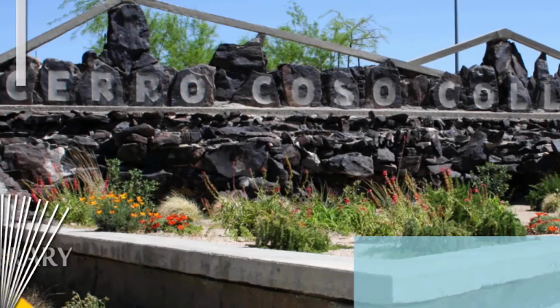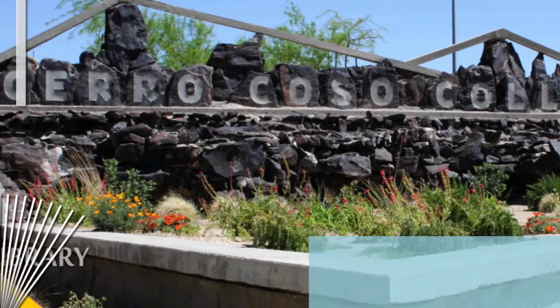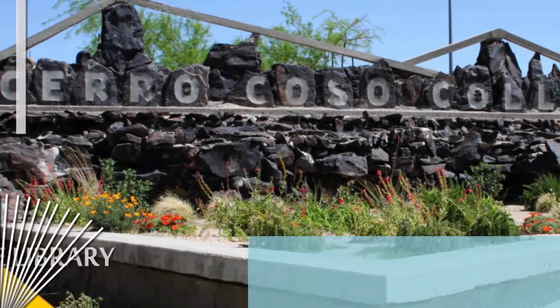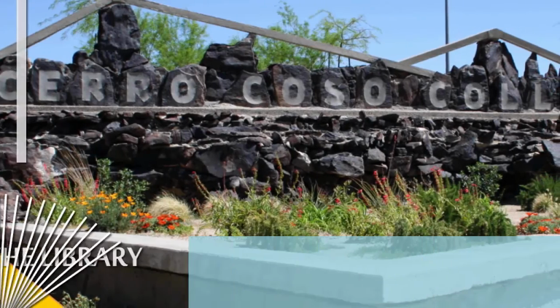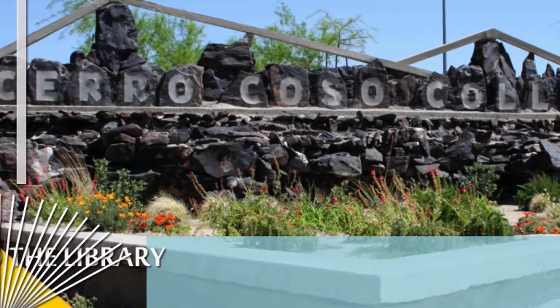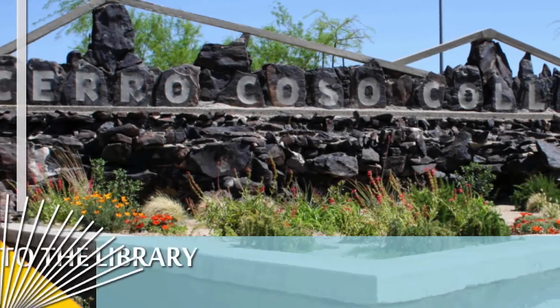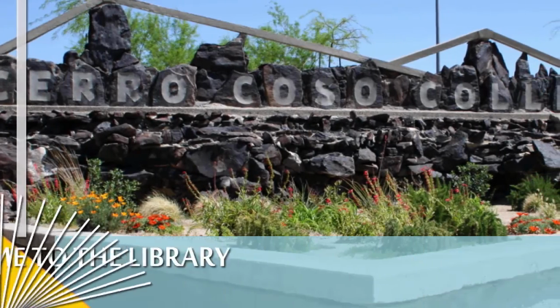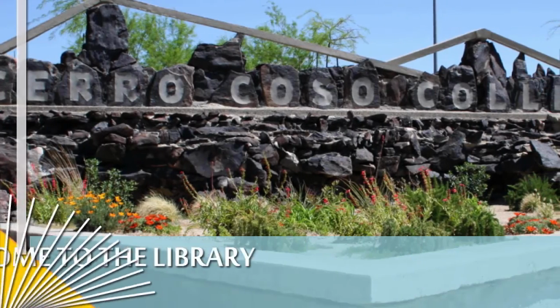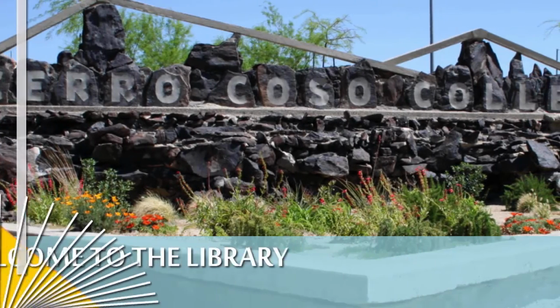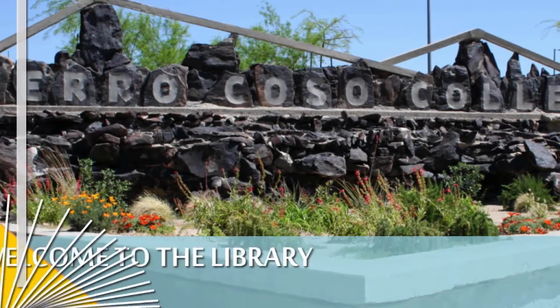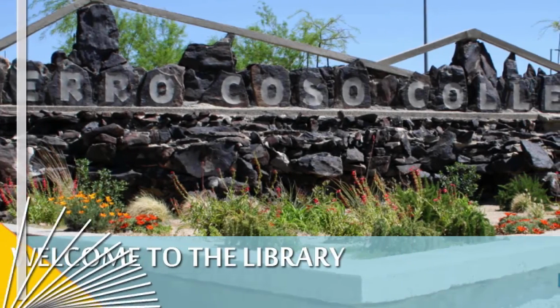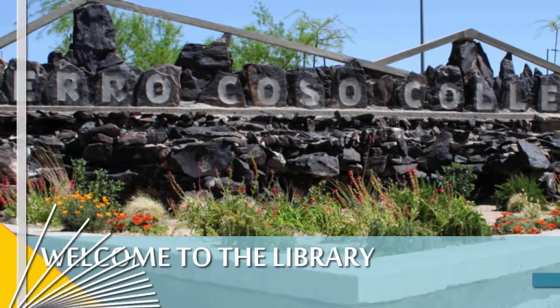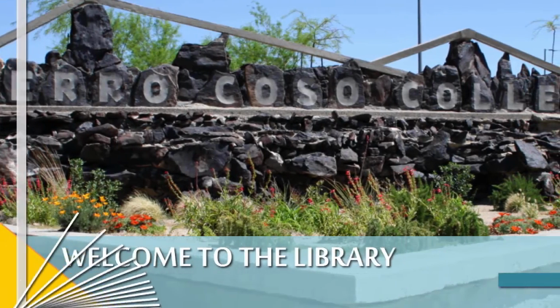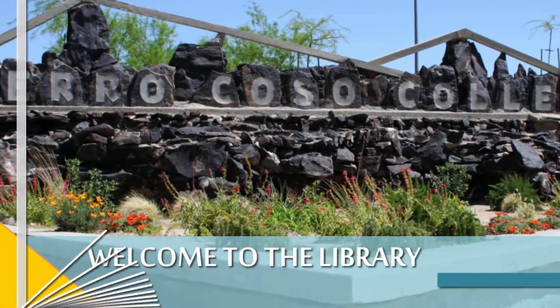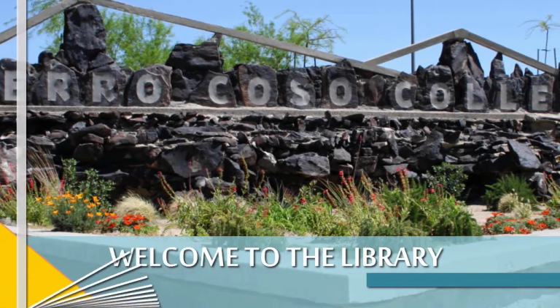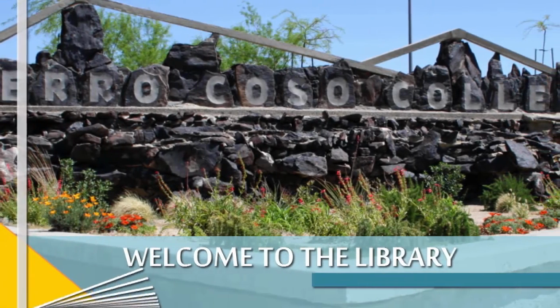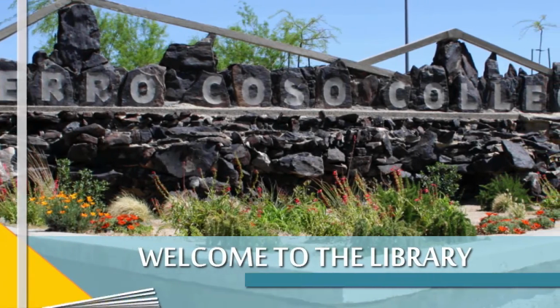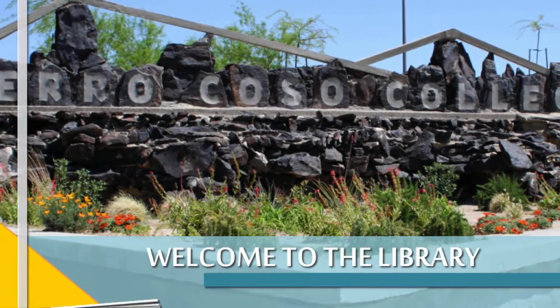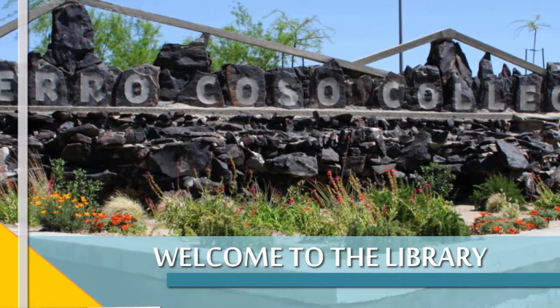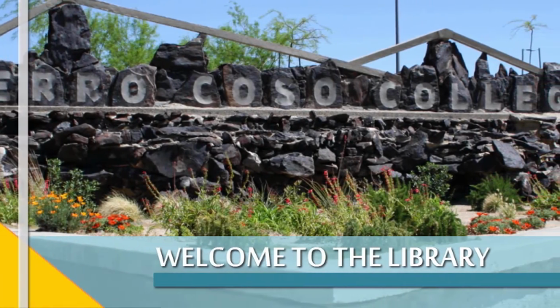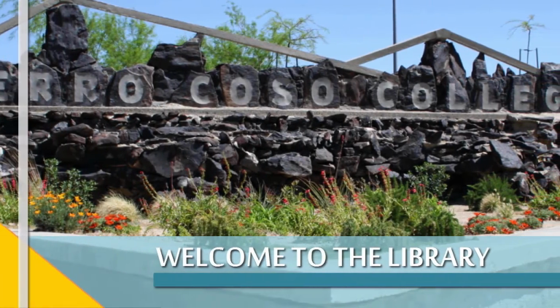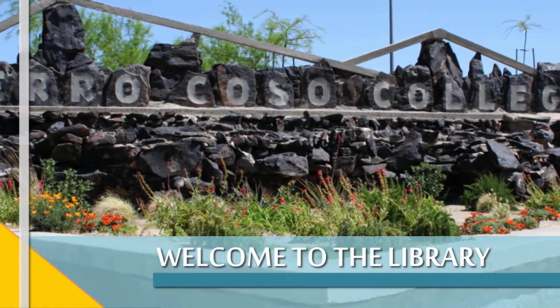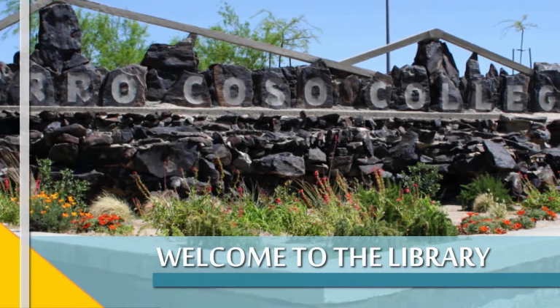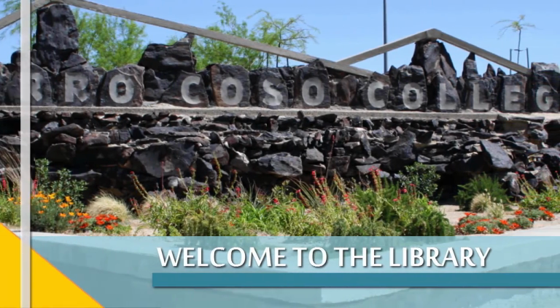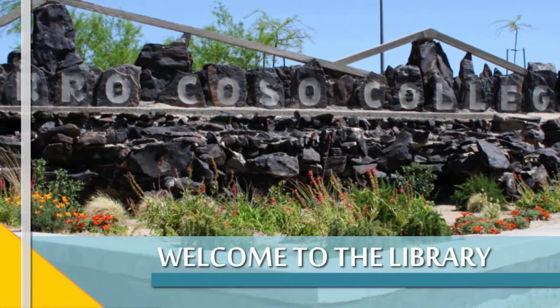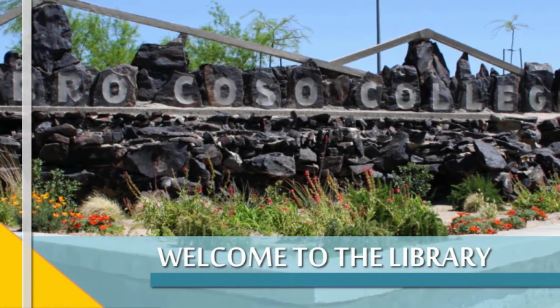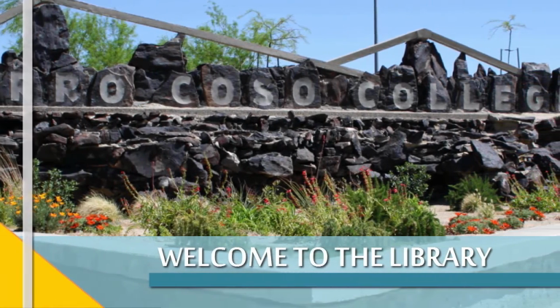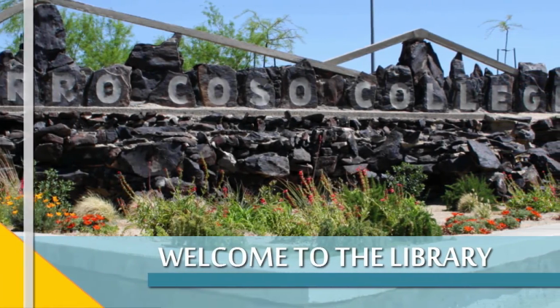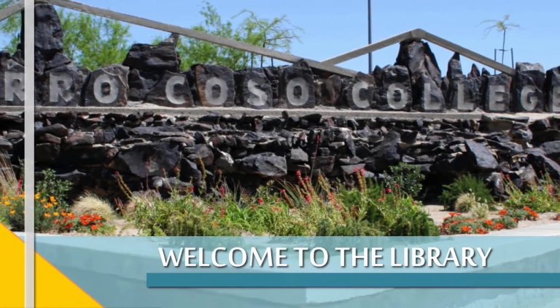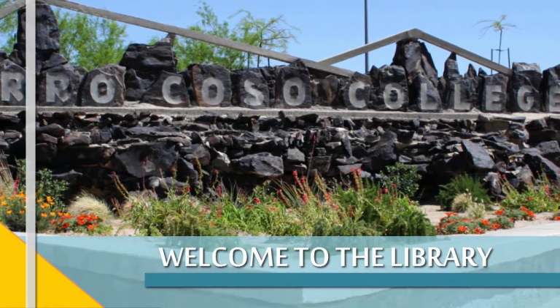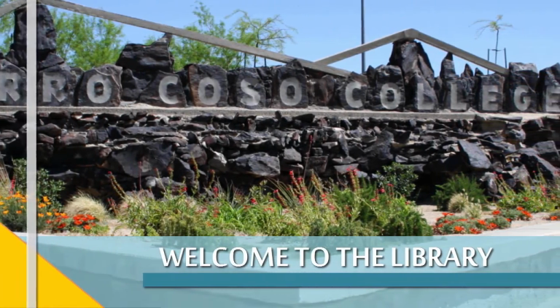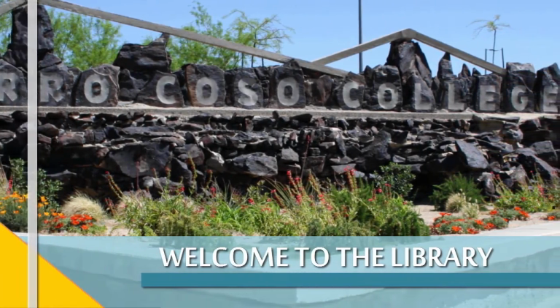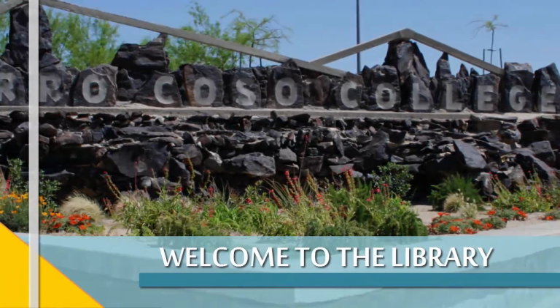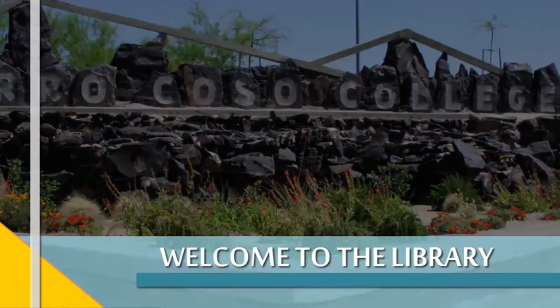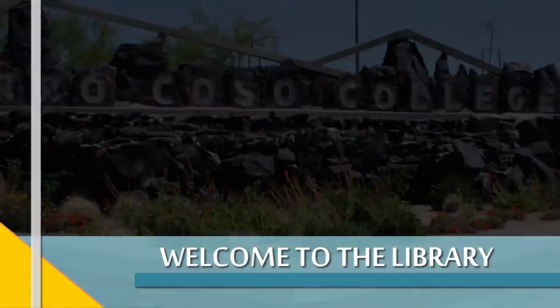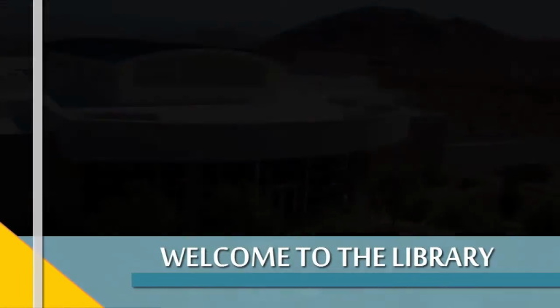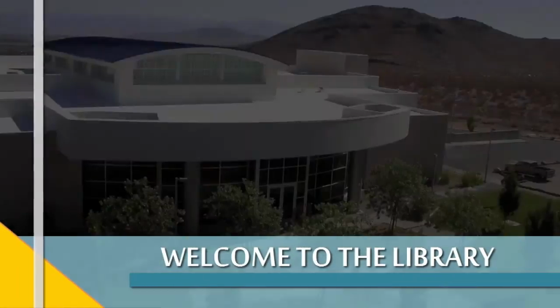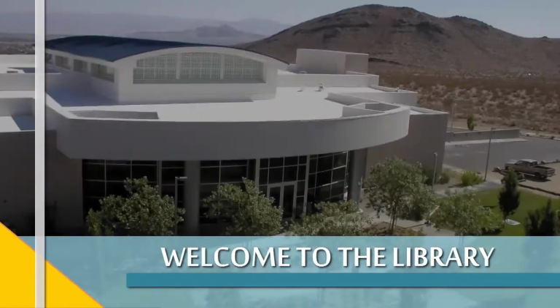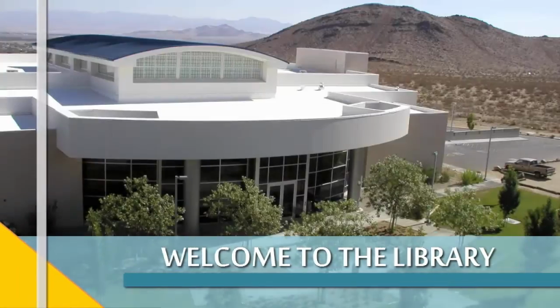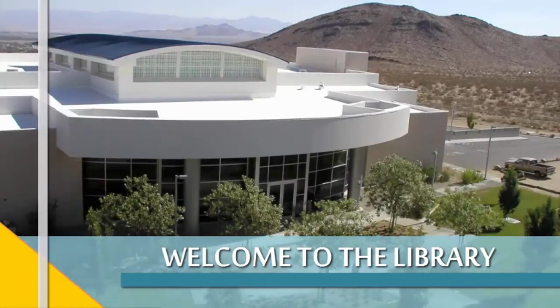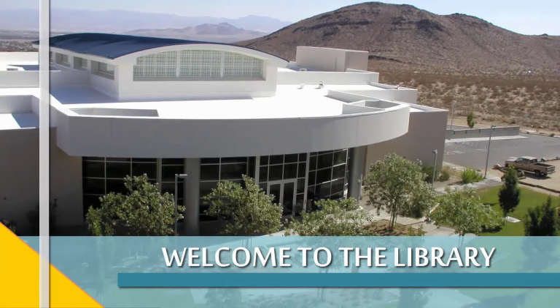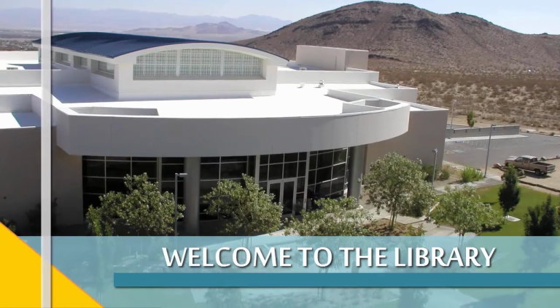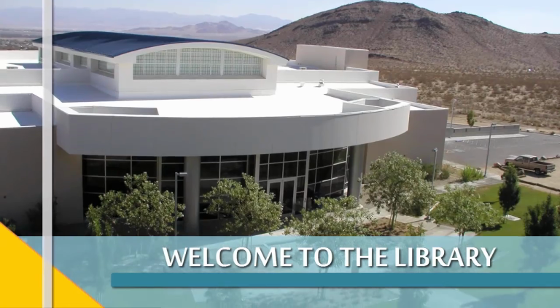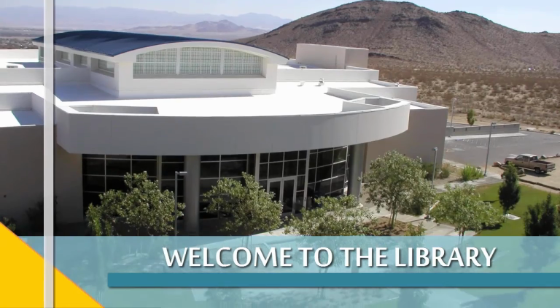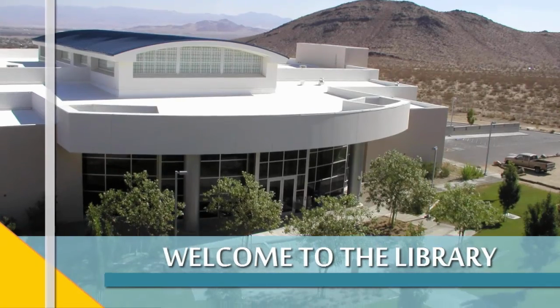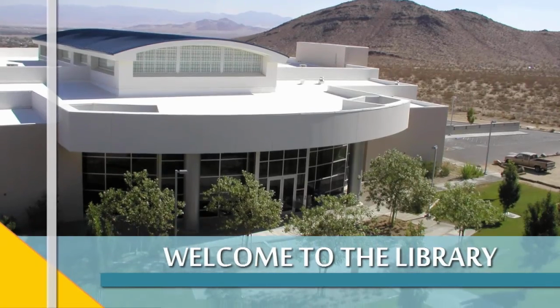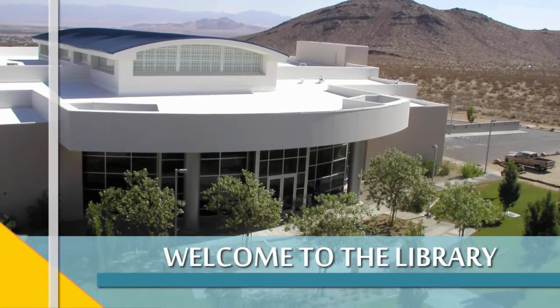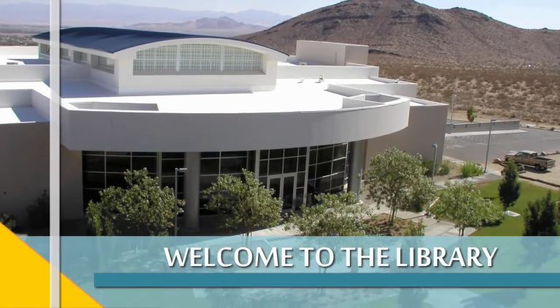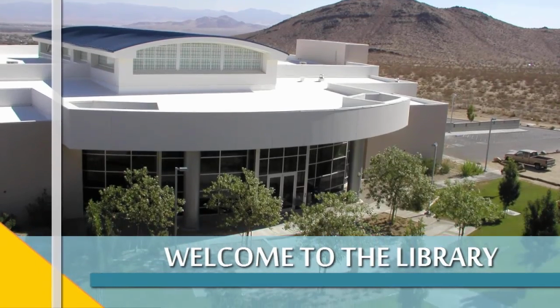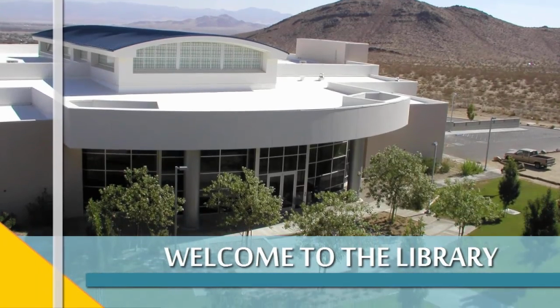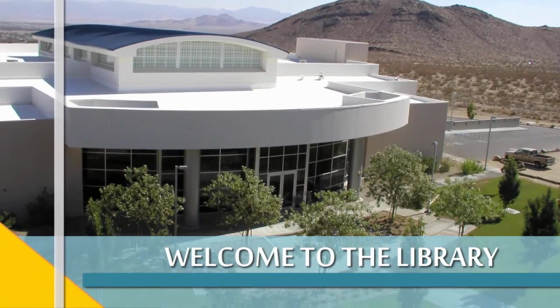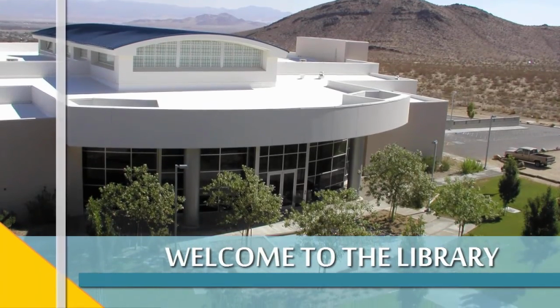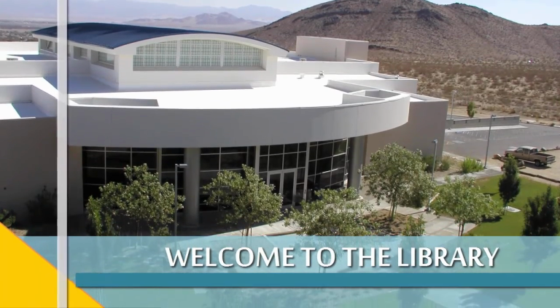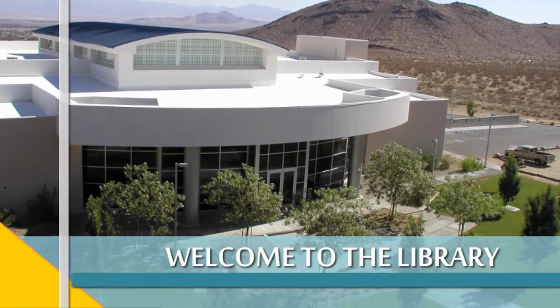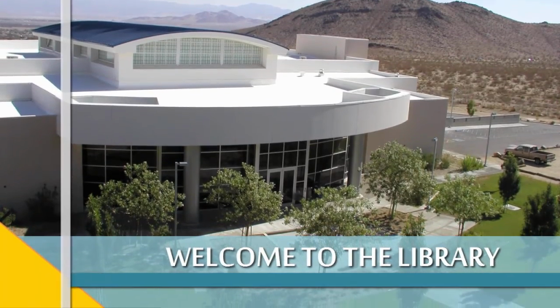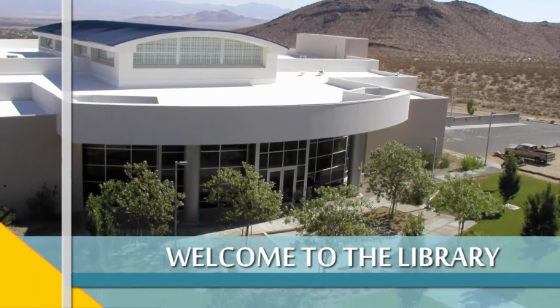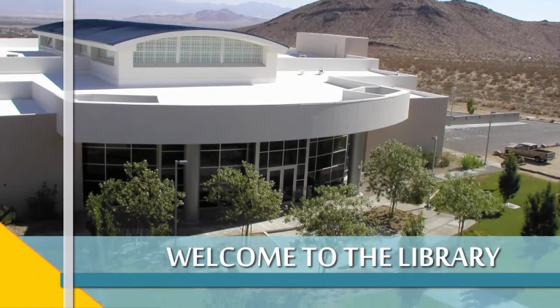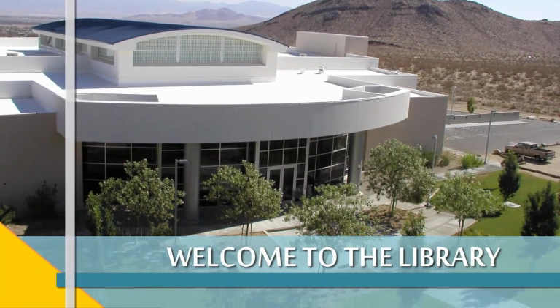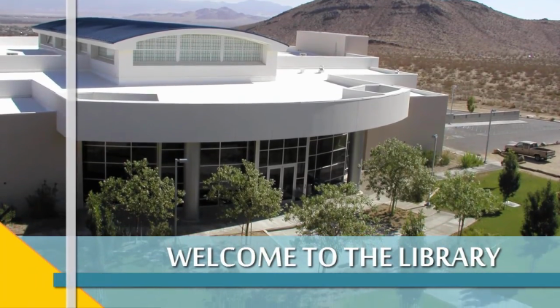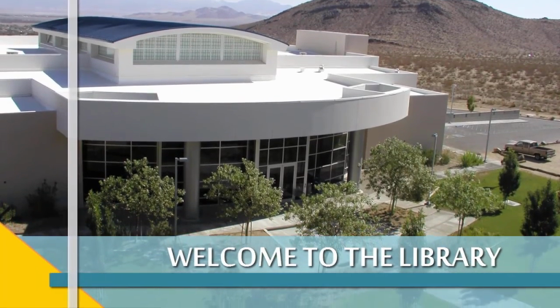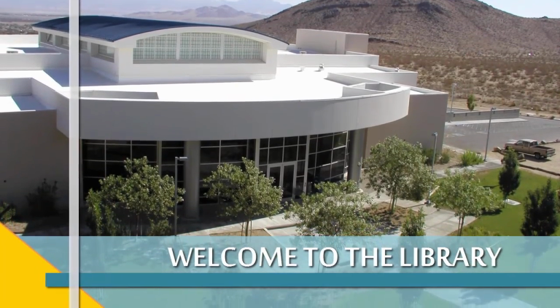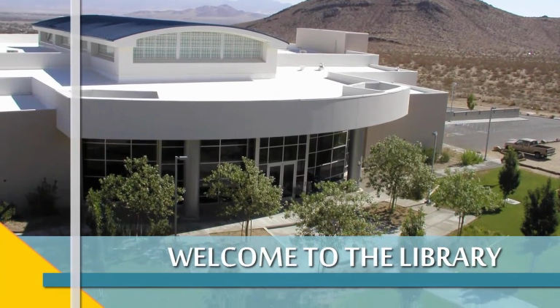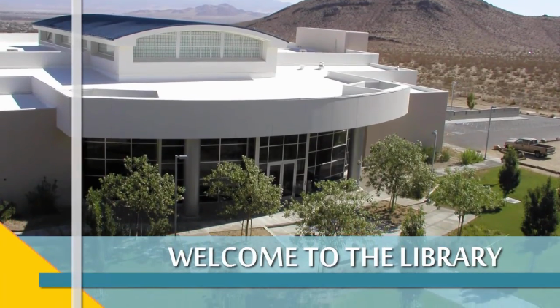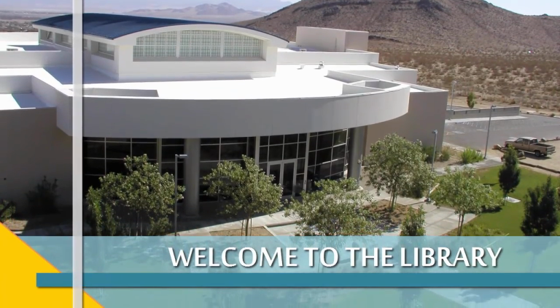Hi! Are you taking courses at Cerro Coso Community College? Then you may want to know more about the Cerro Coso College Library and how to use it effectively.